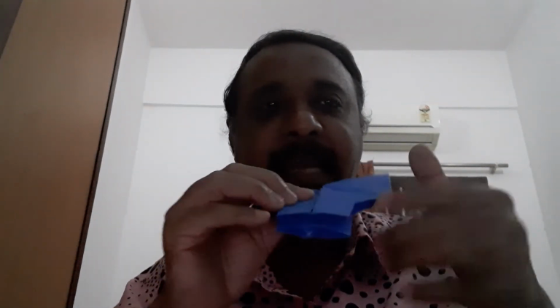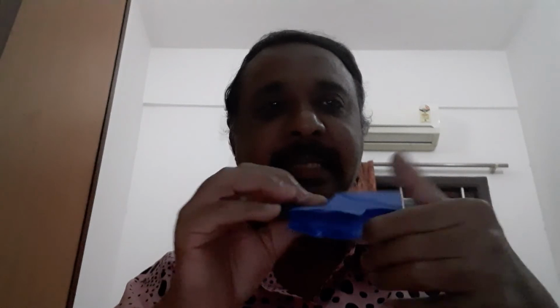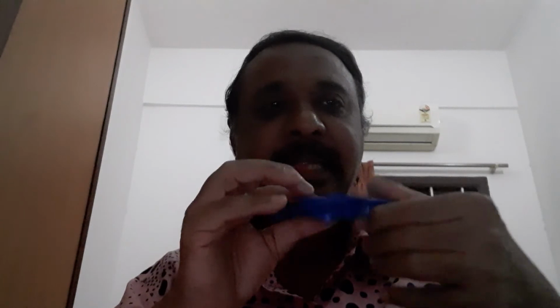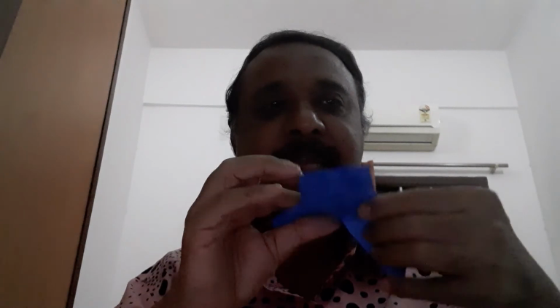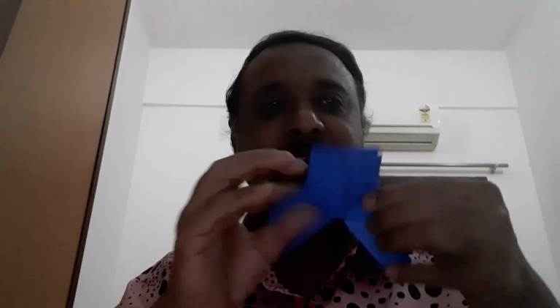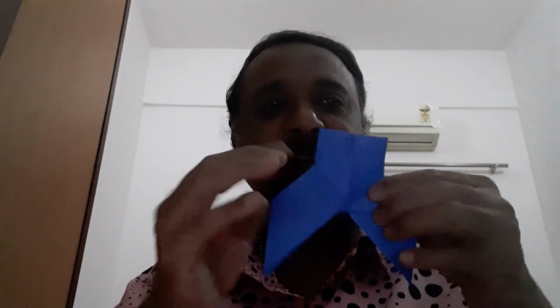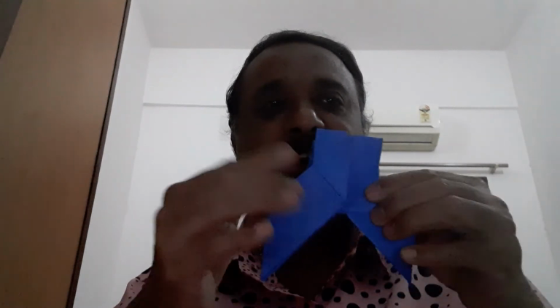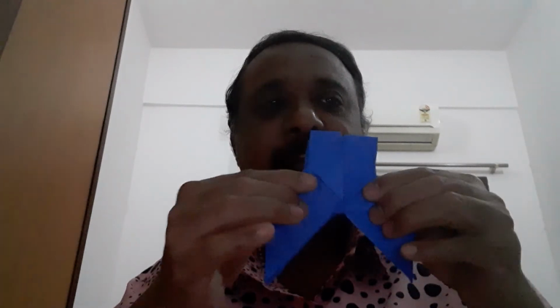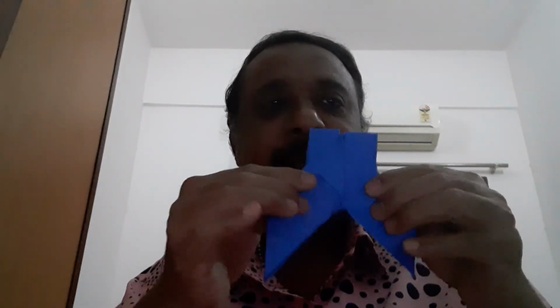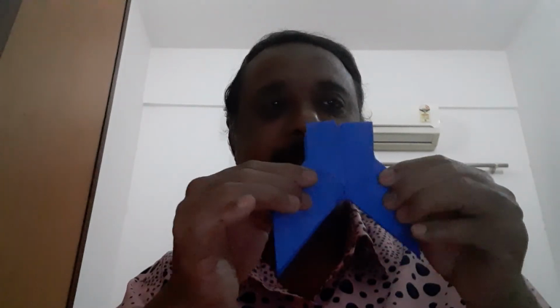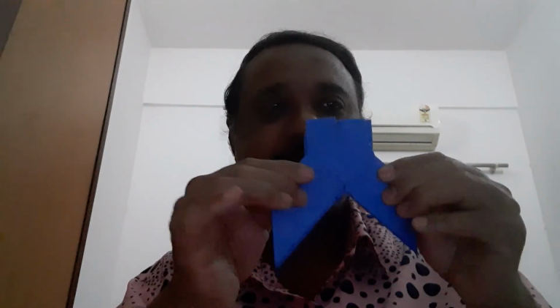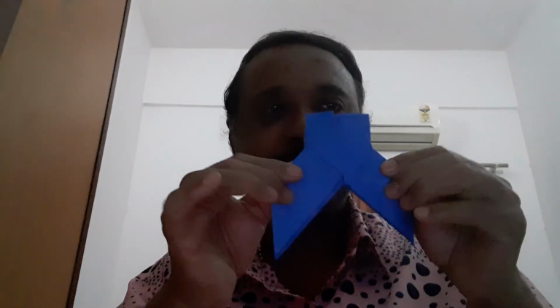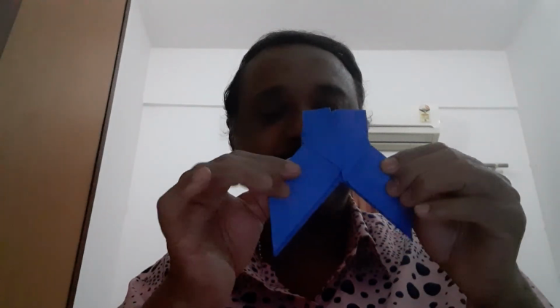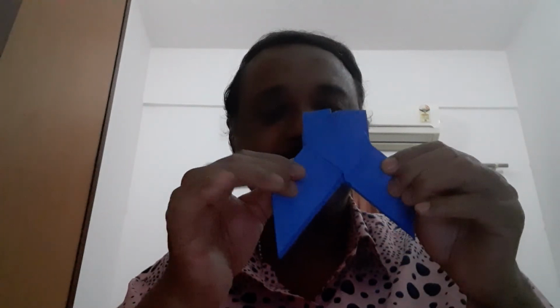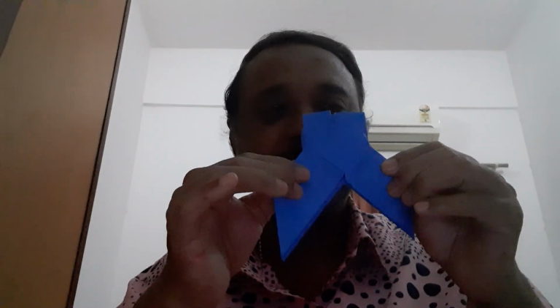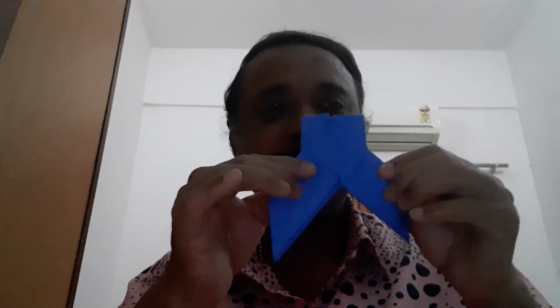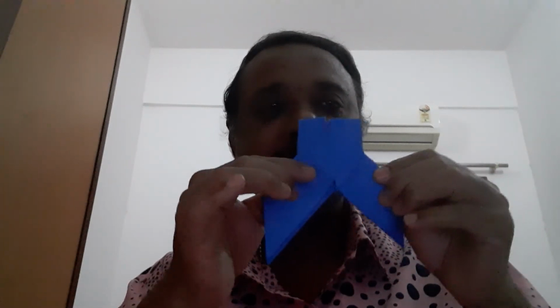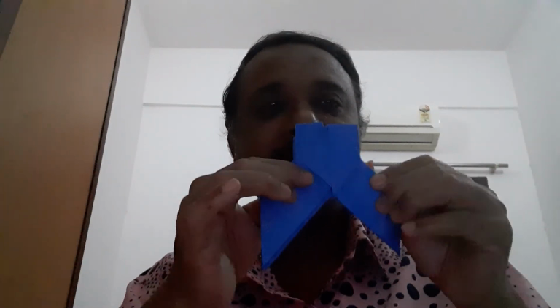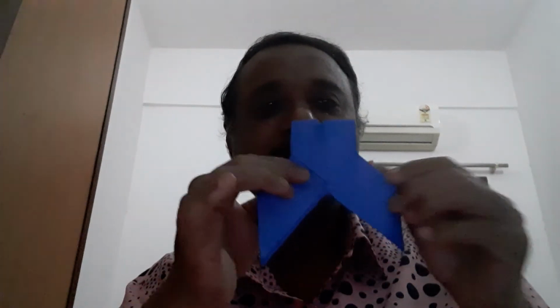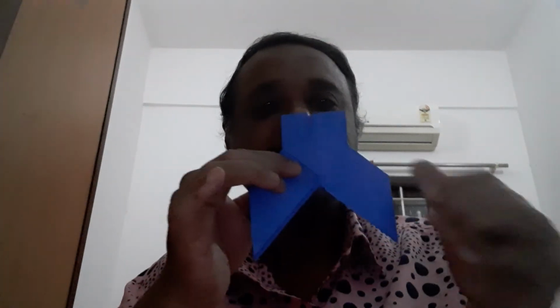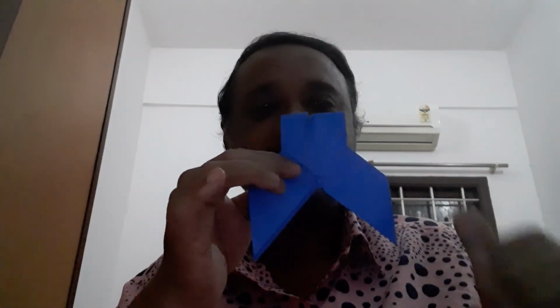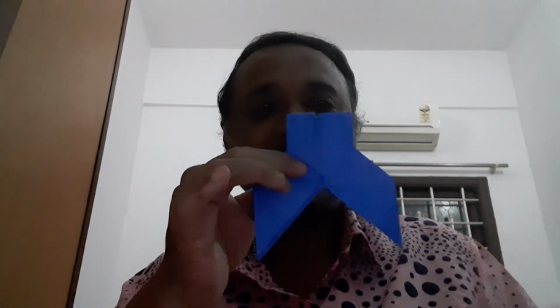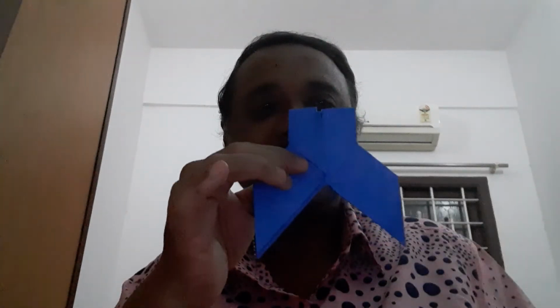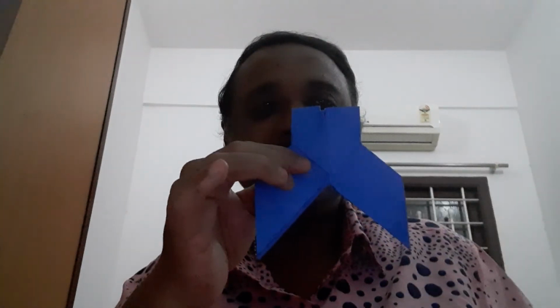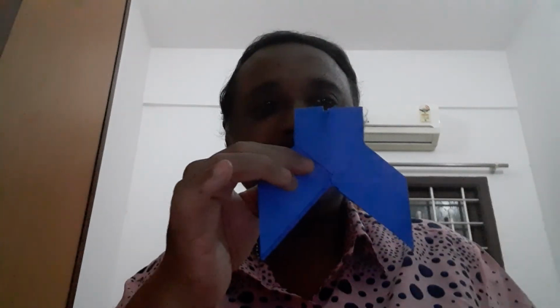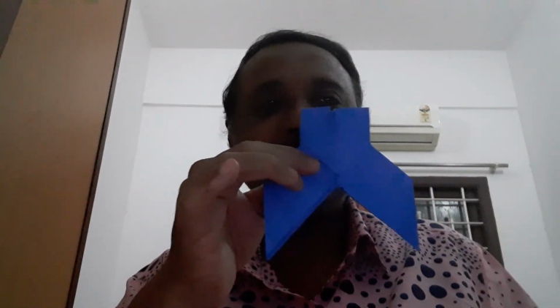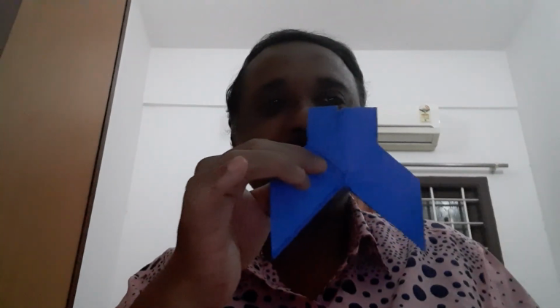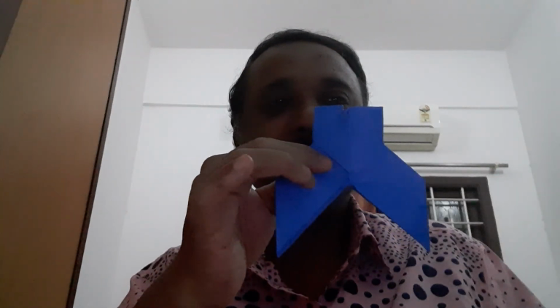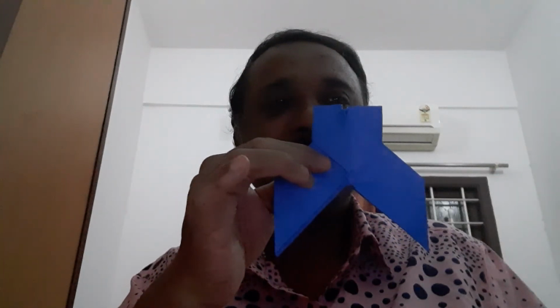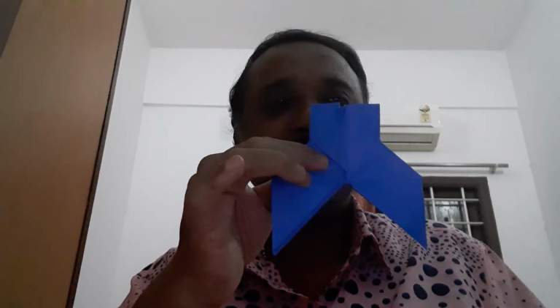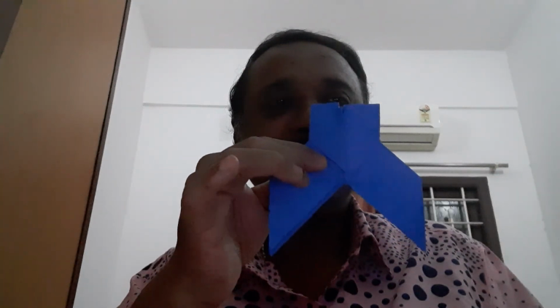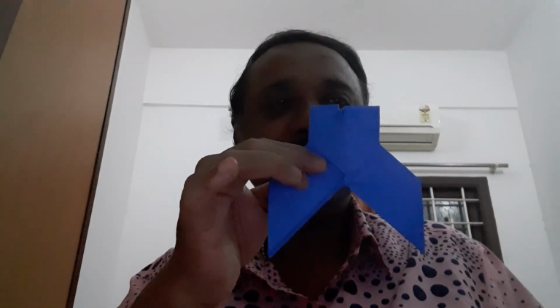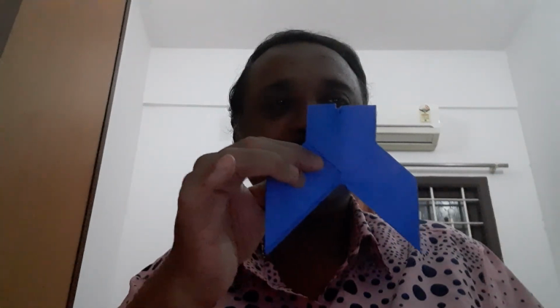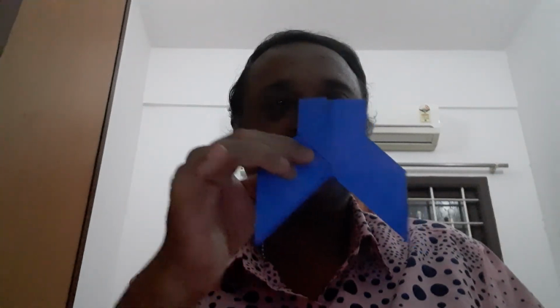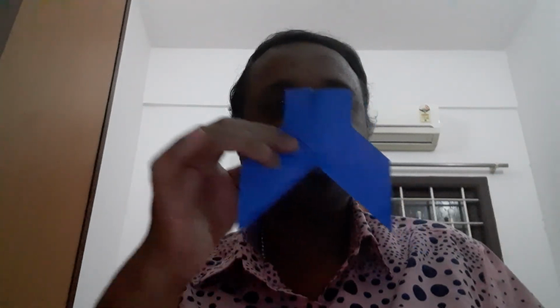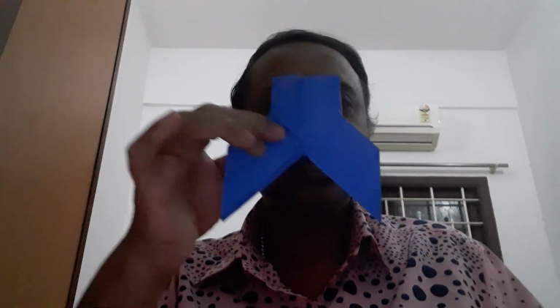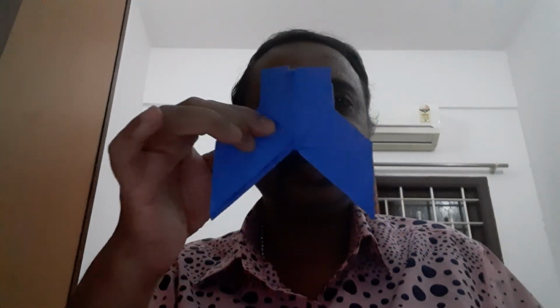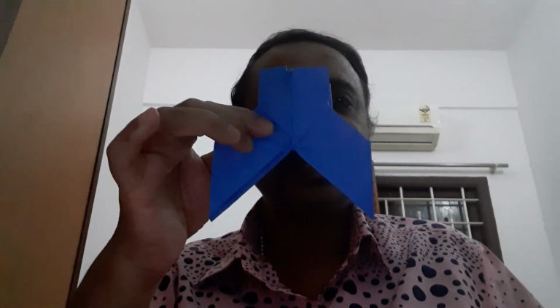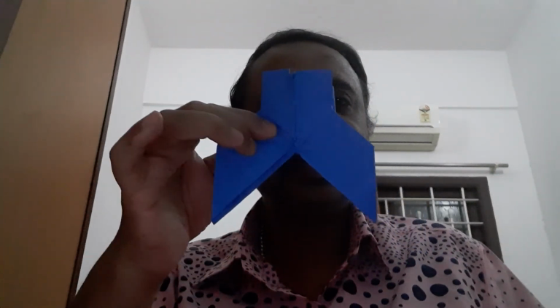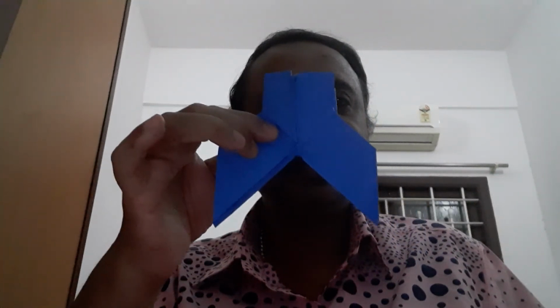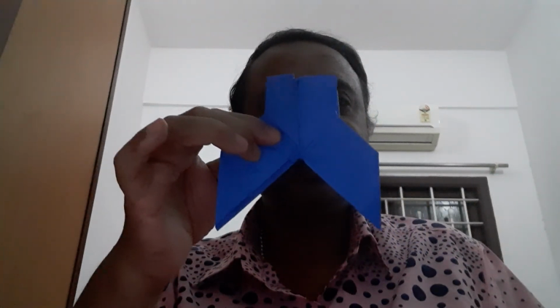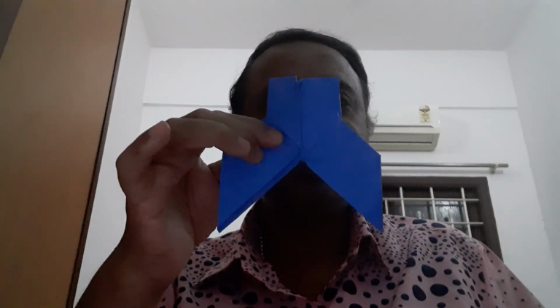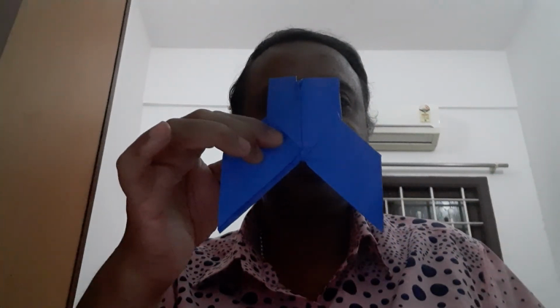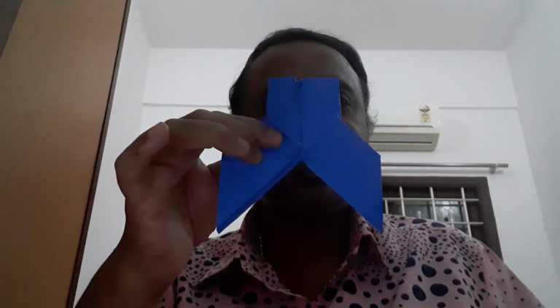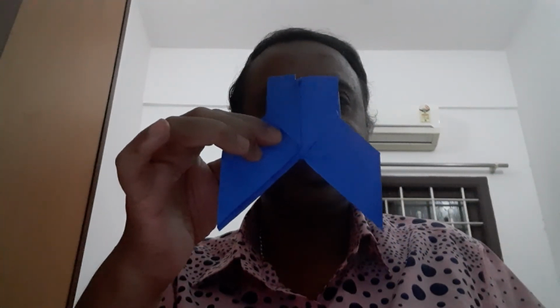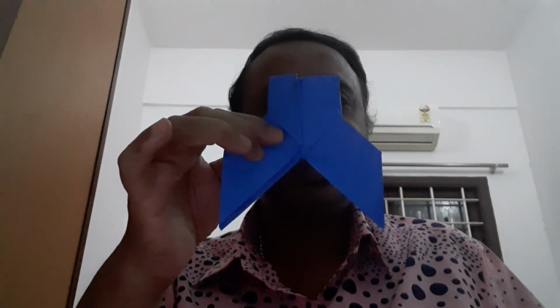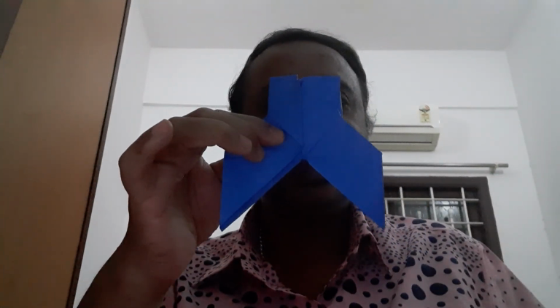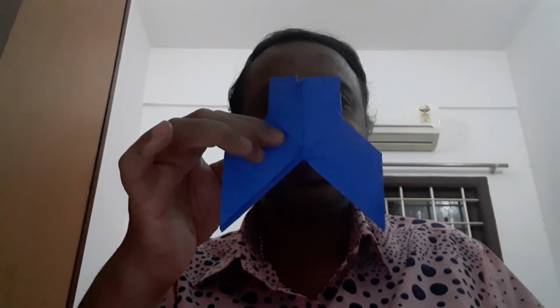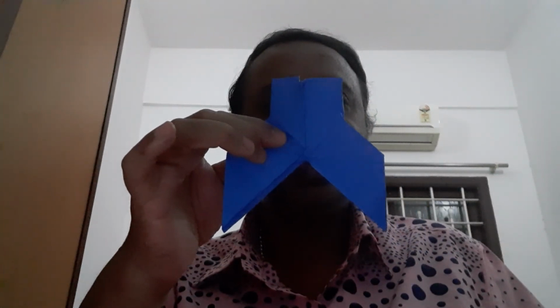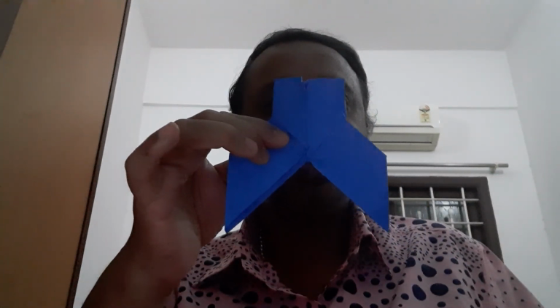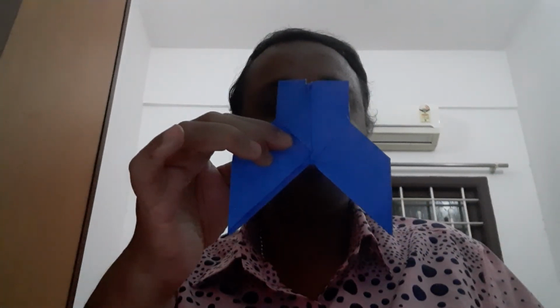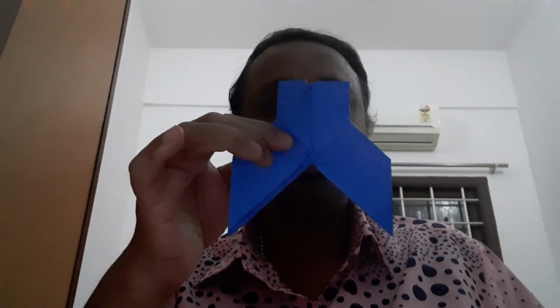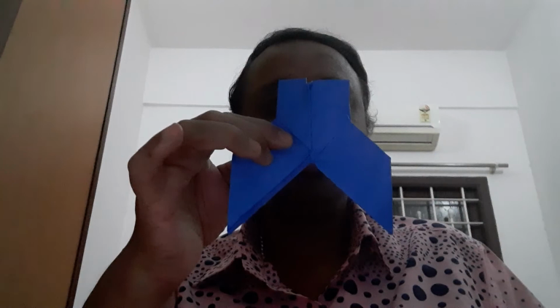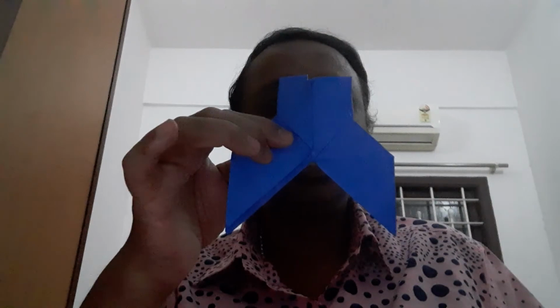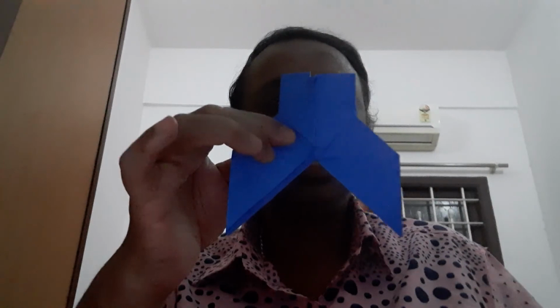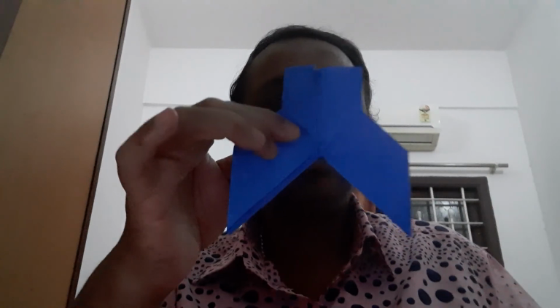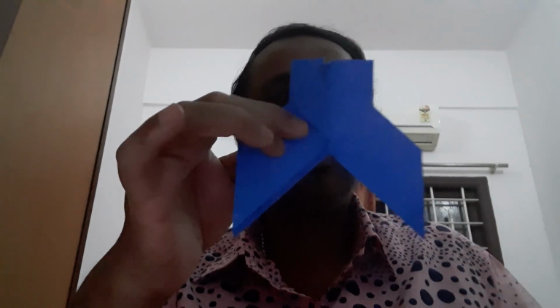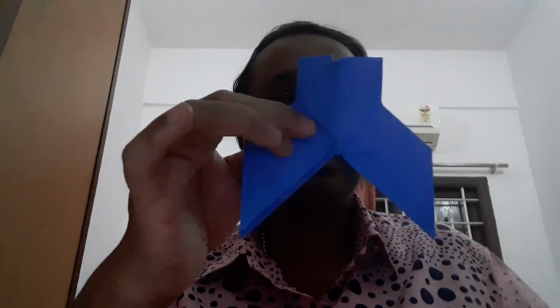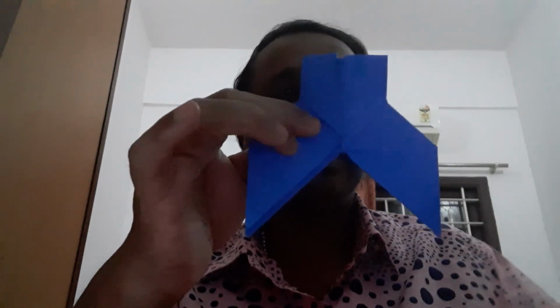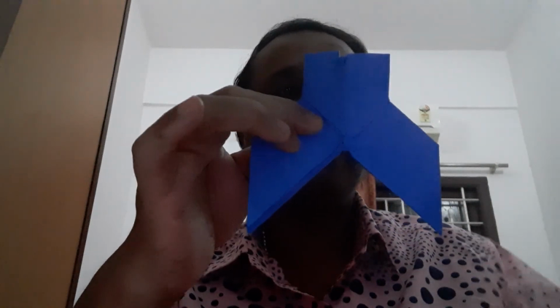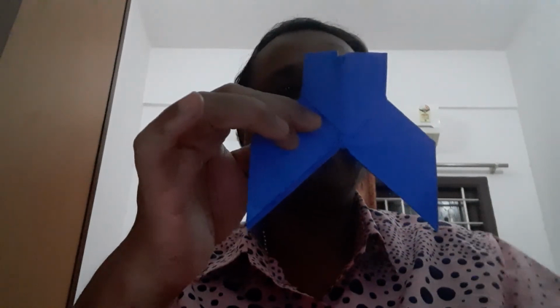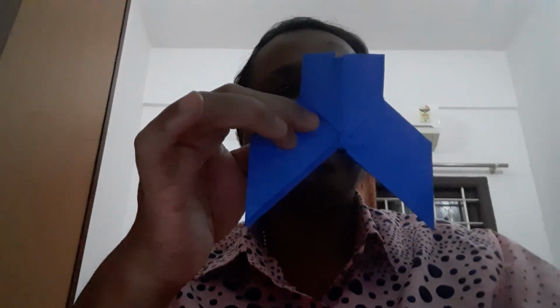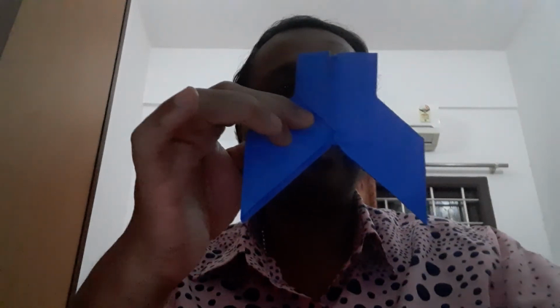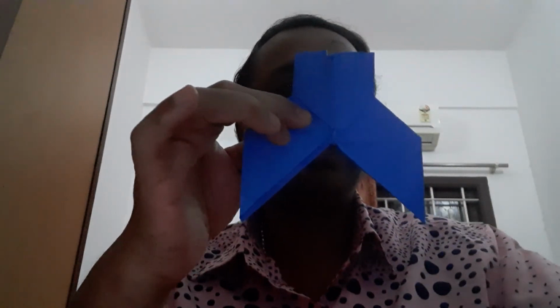I think you all understand — try it. I will teach you again. If you see it again and again, it will come out properly.